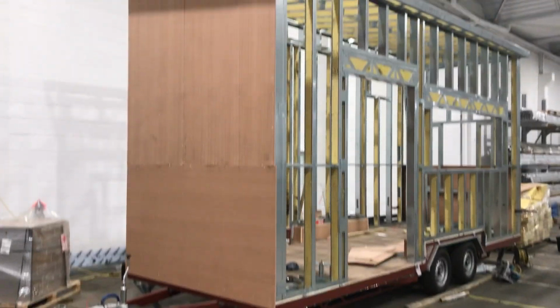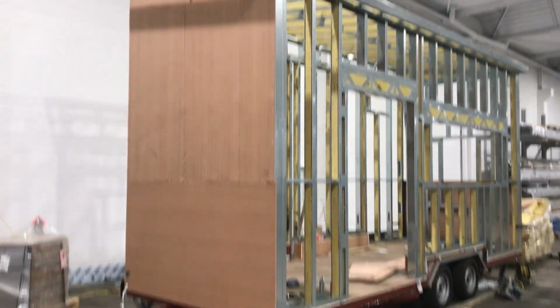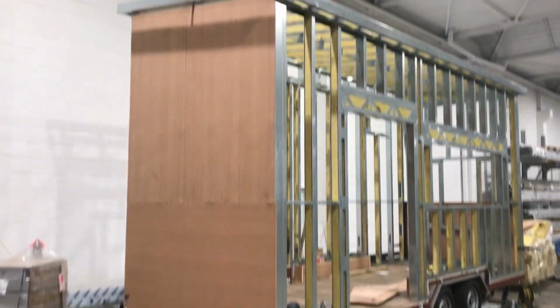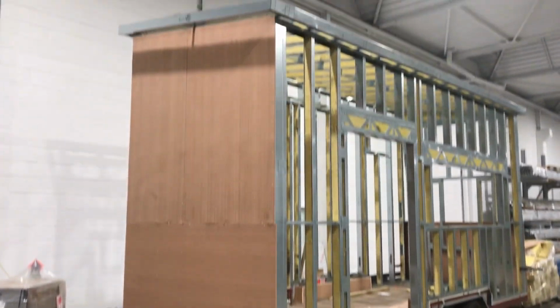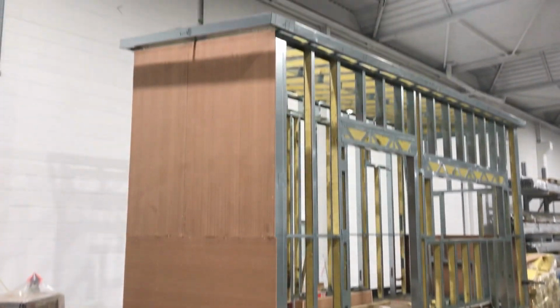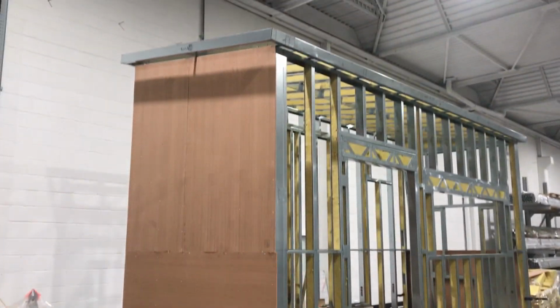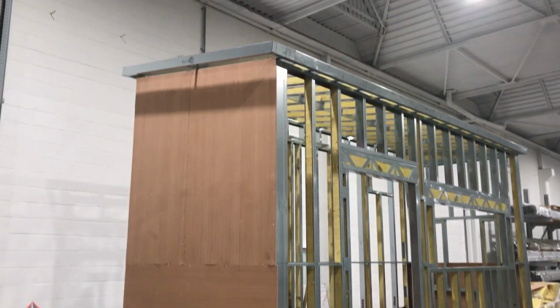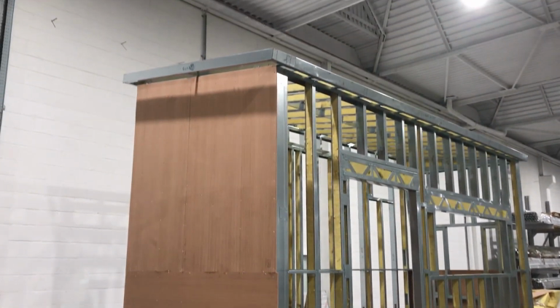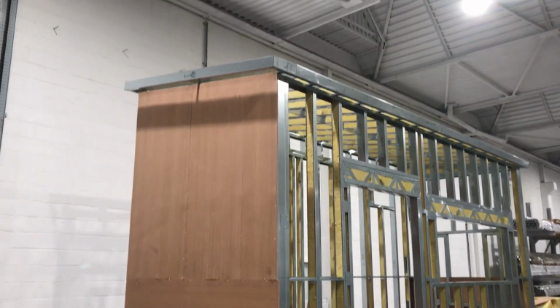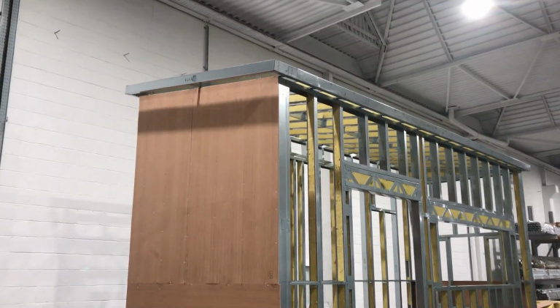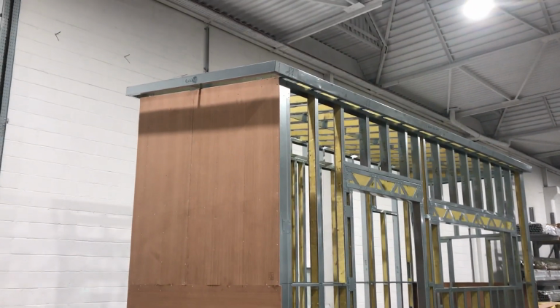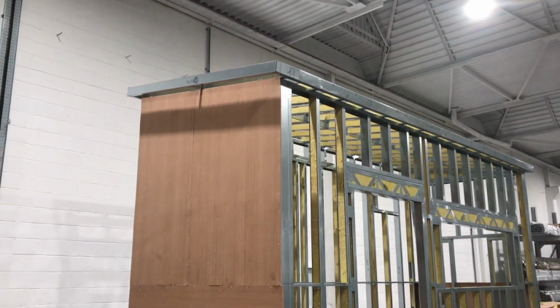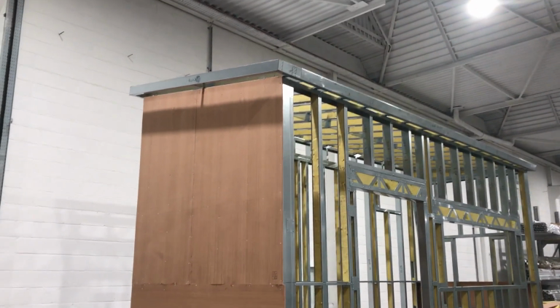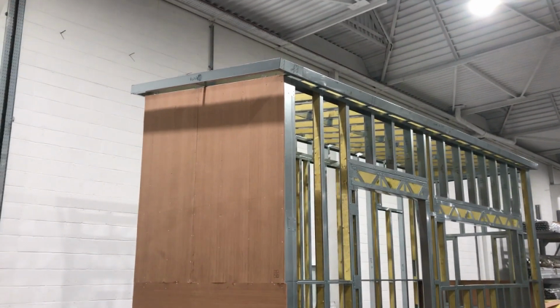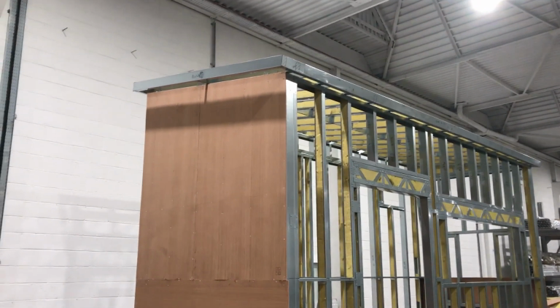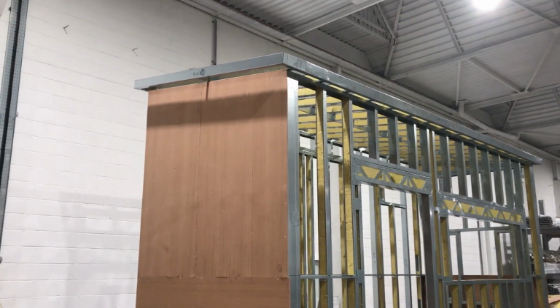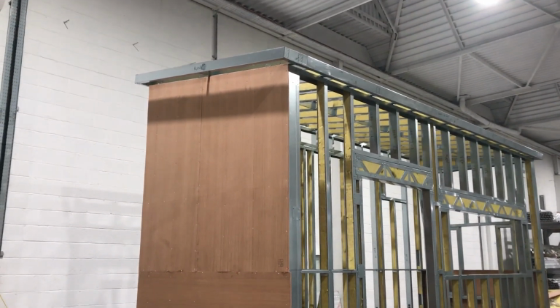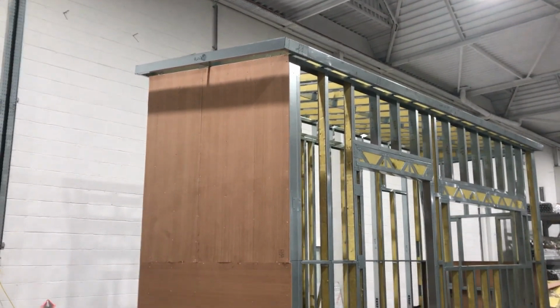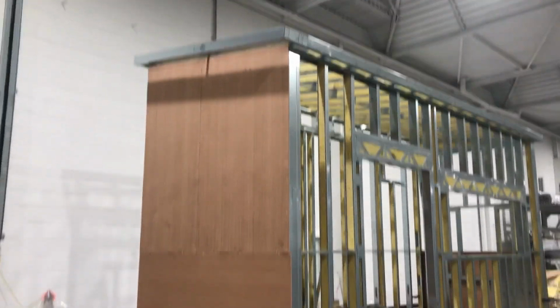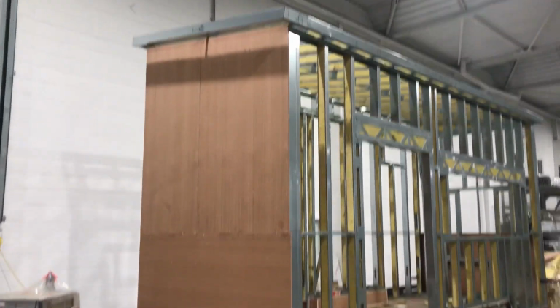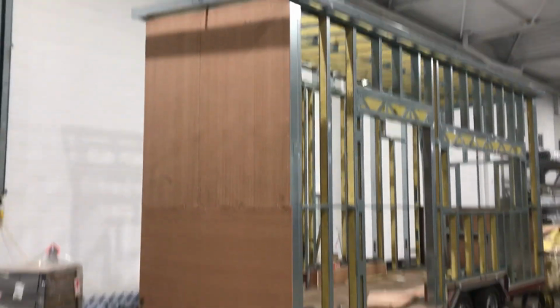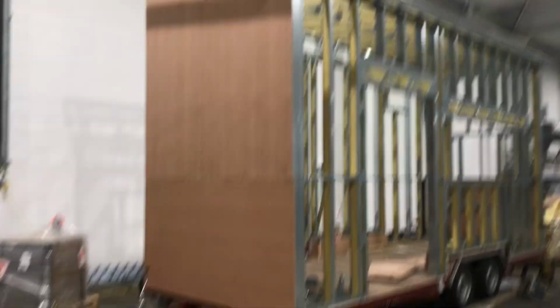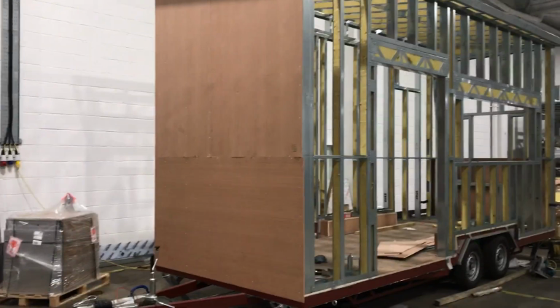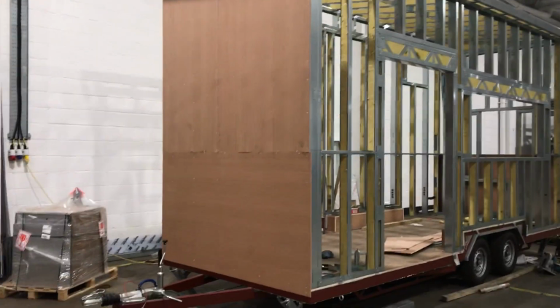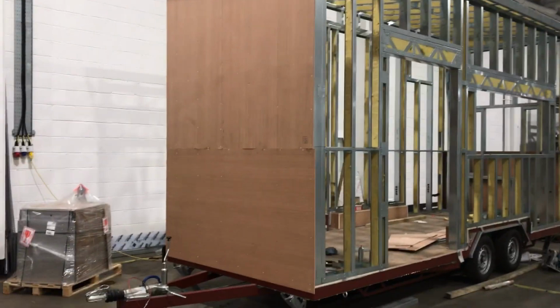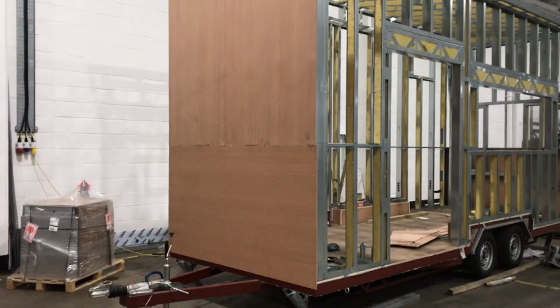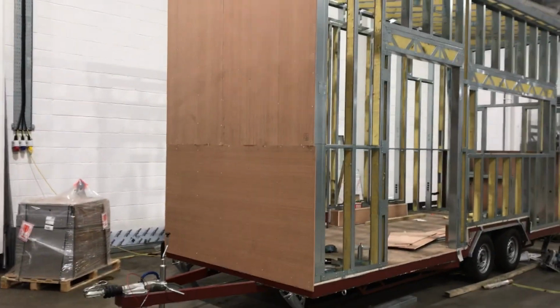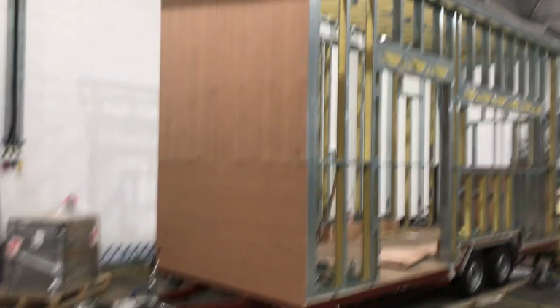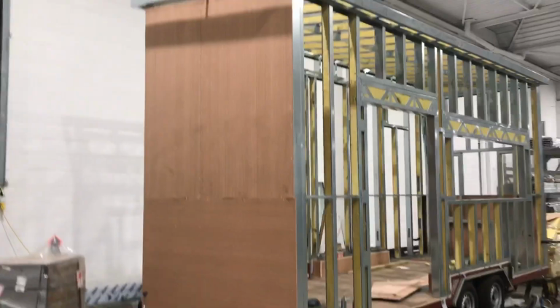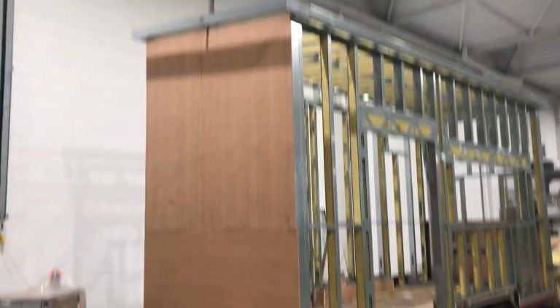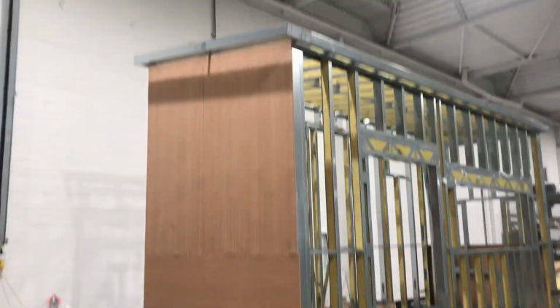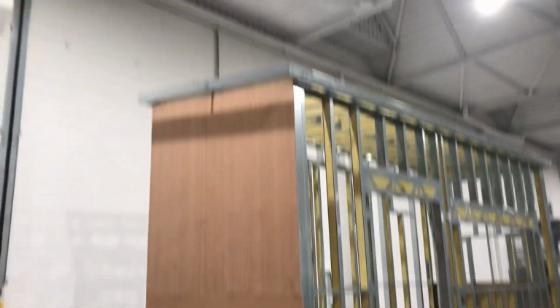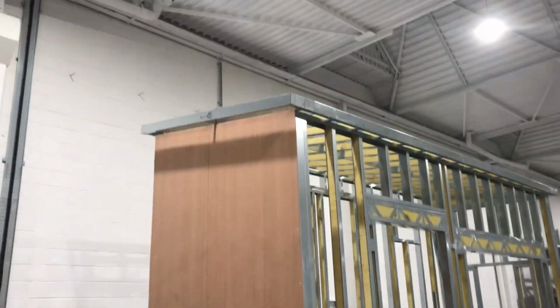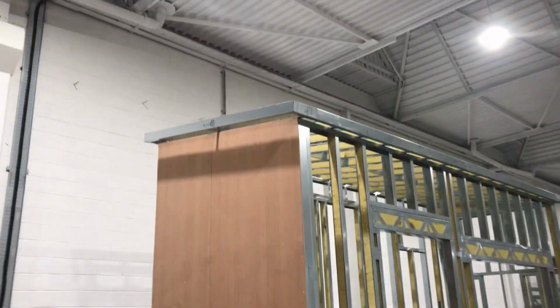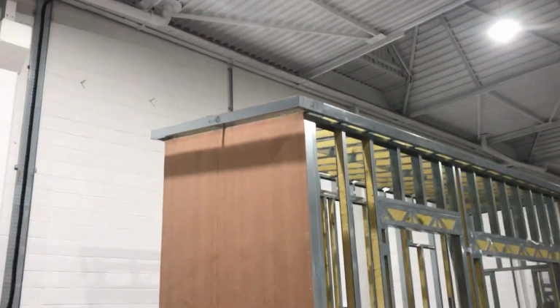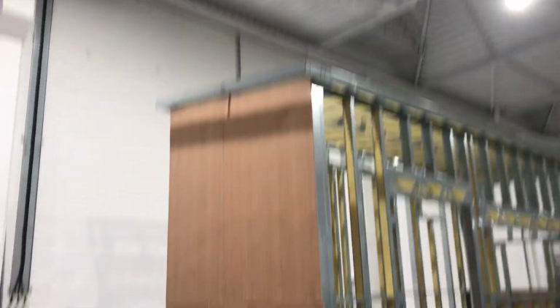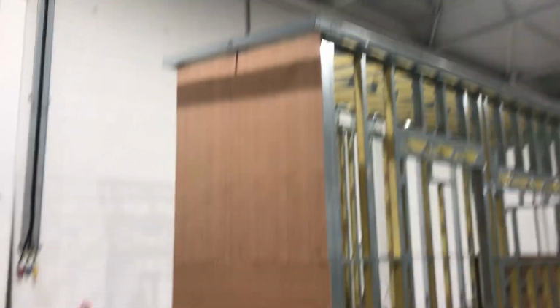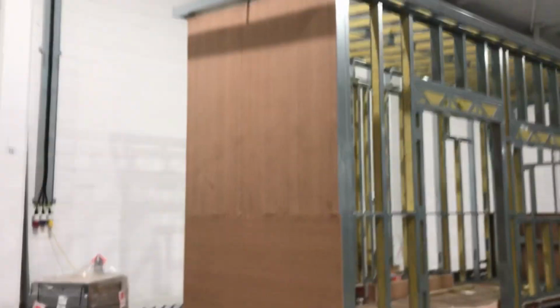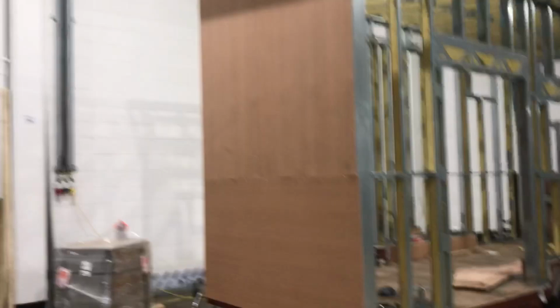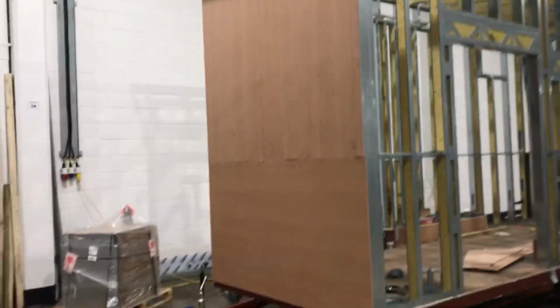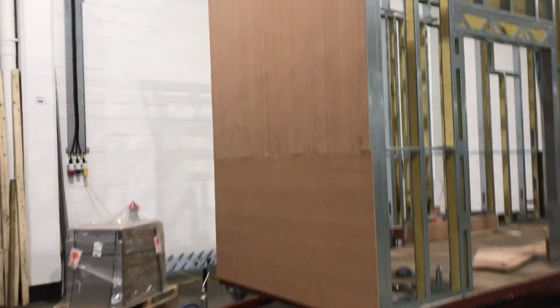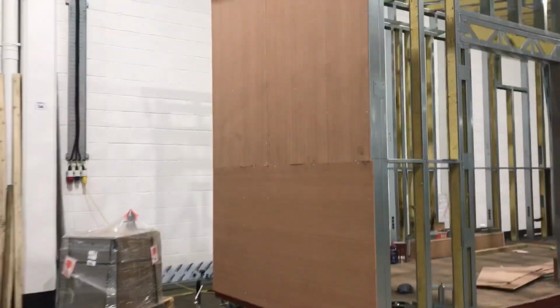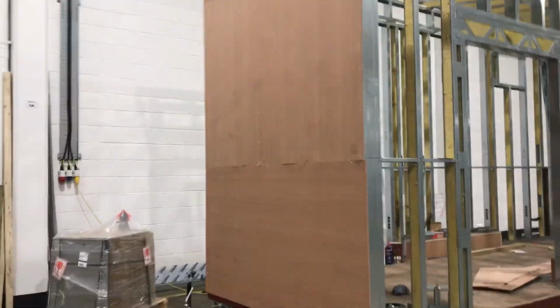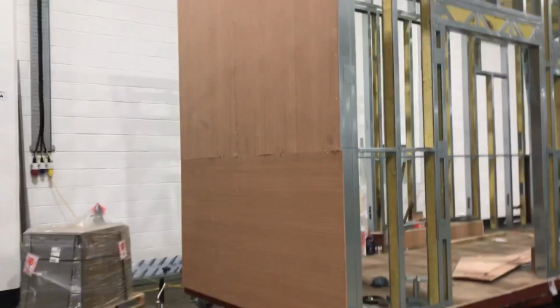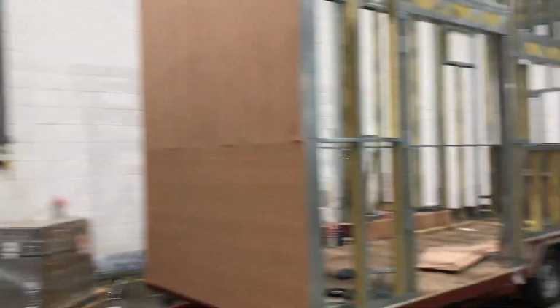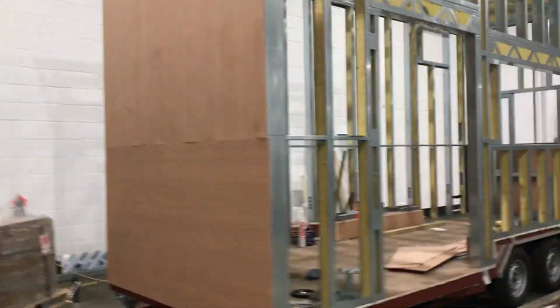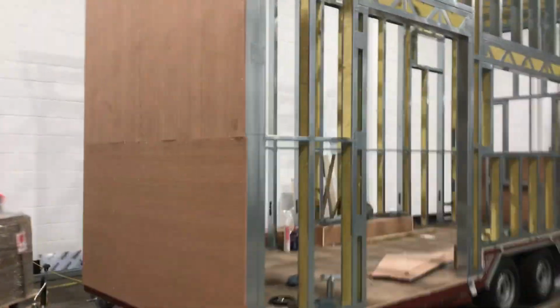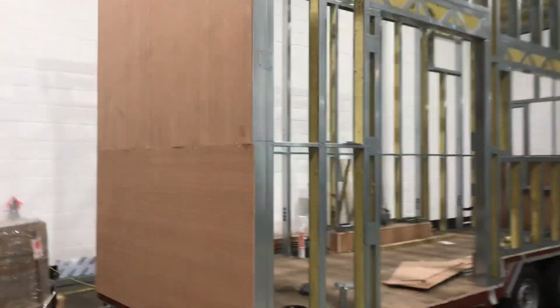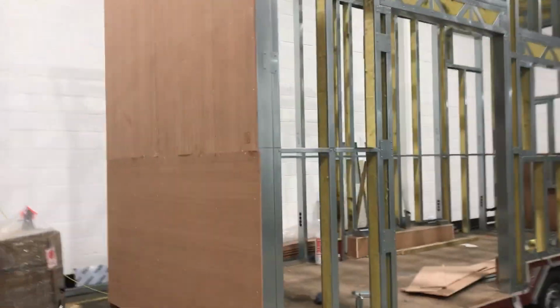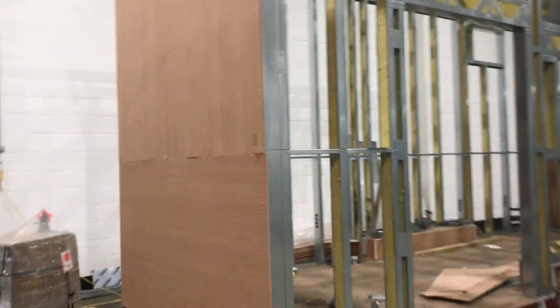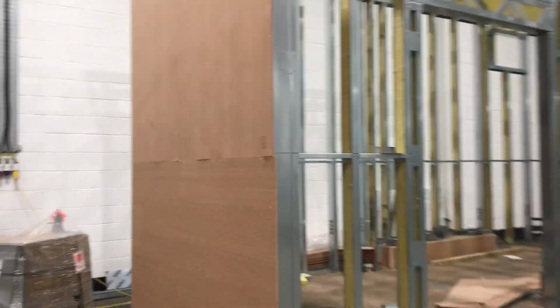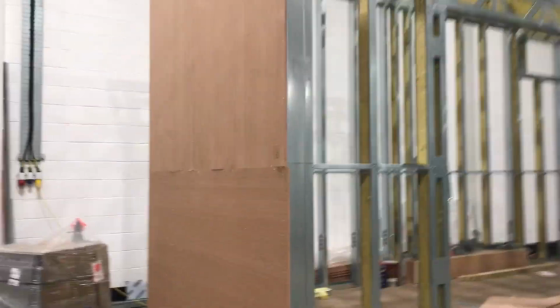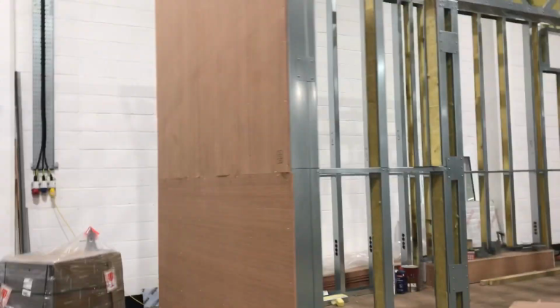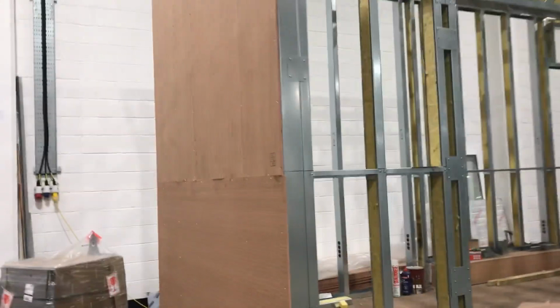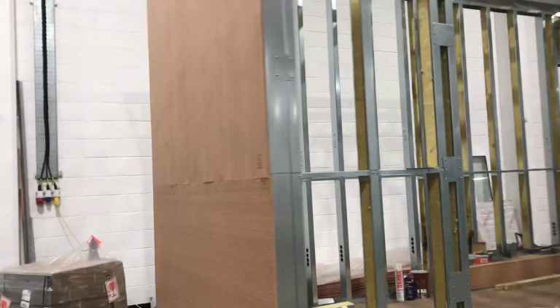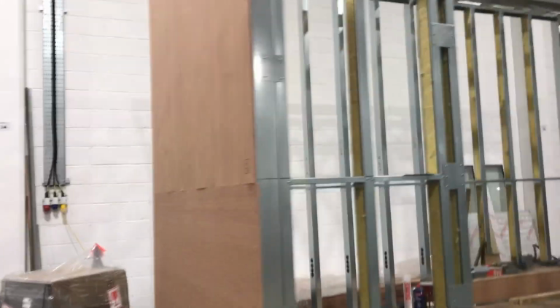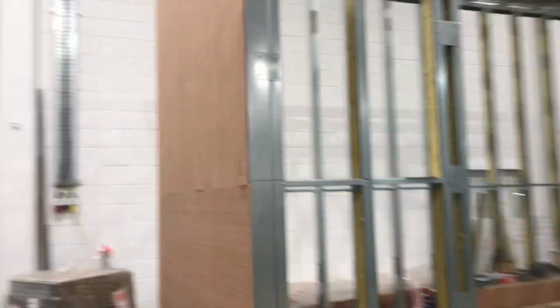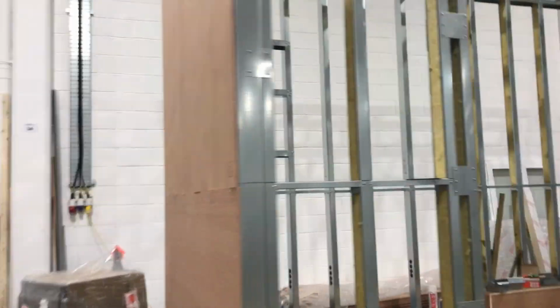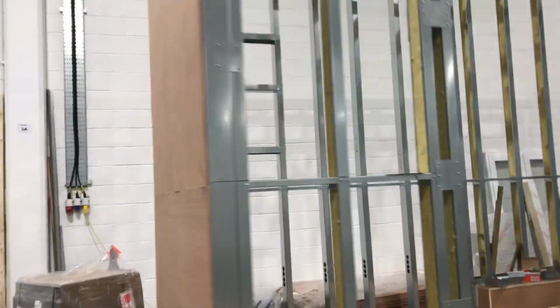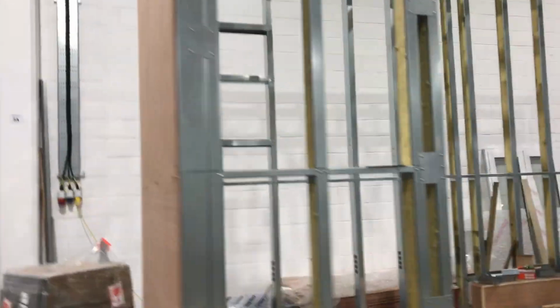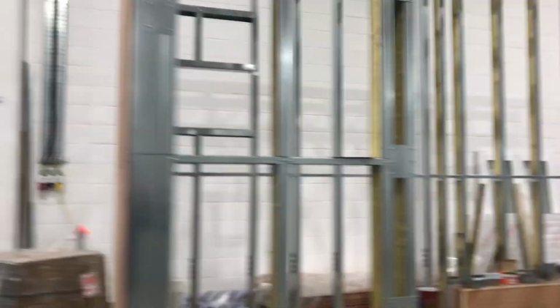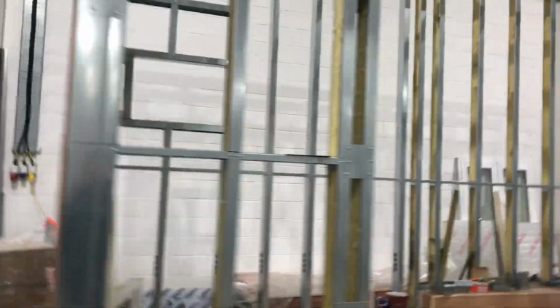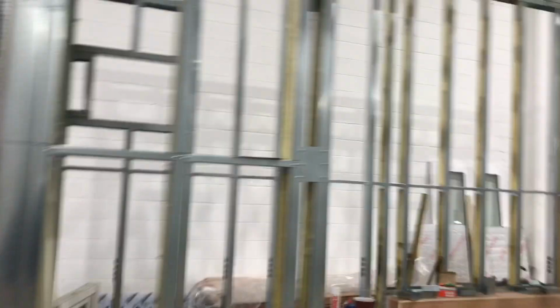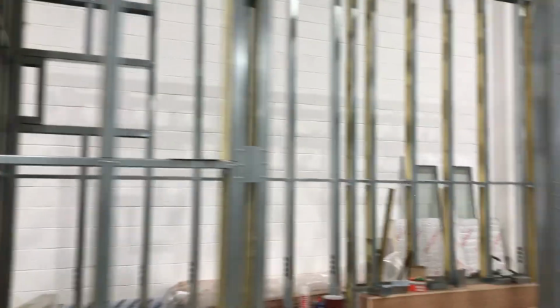A bit more progress. Starting to ply it out — the roof is on there, and starting to deploy the sheeting on.